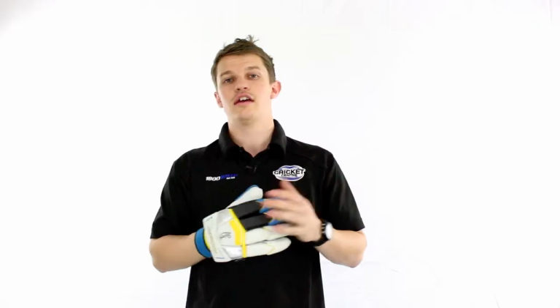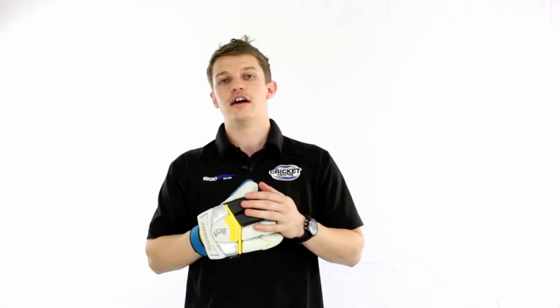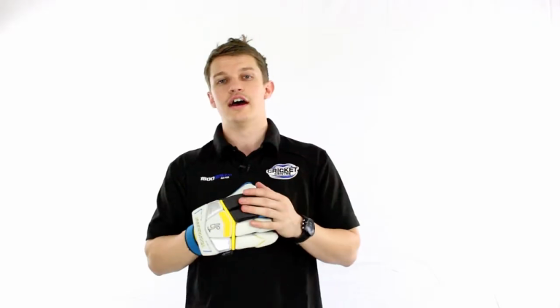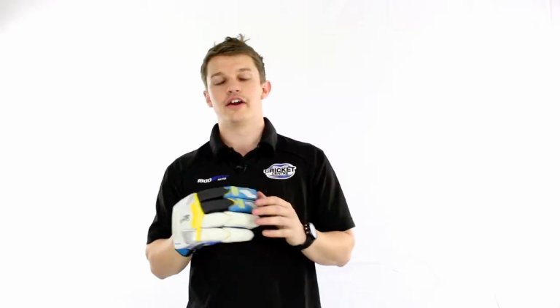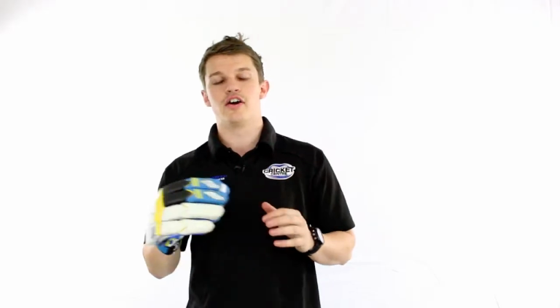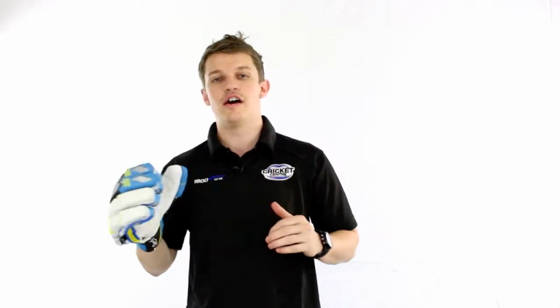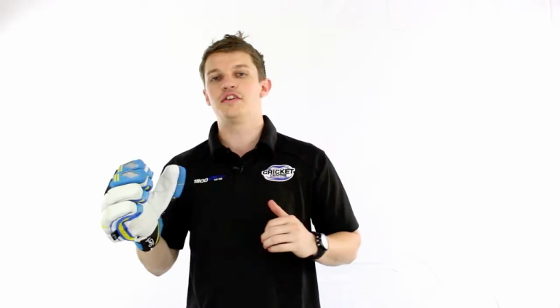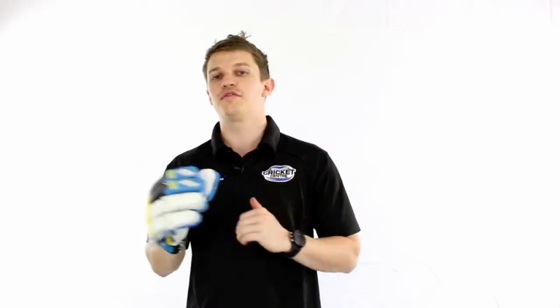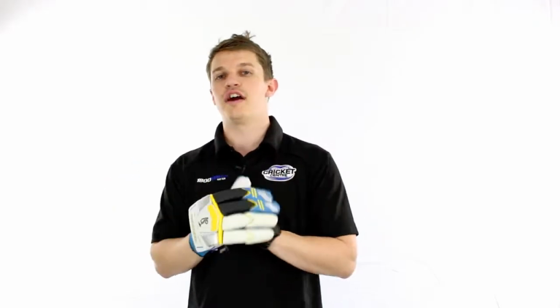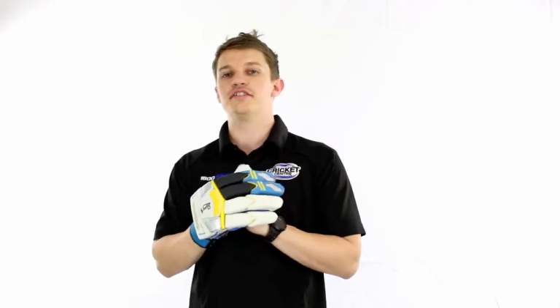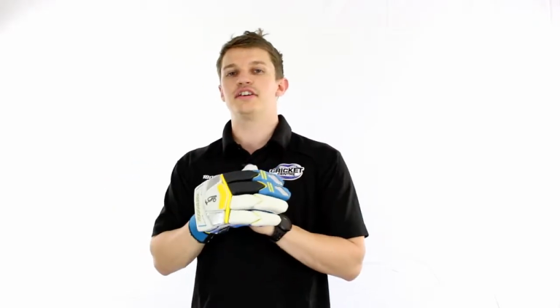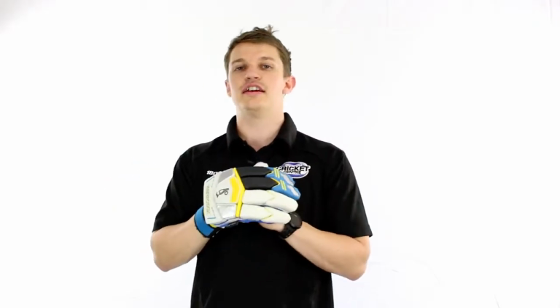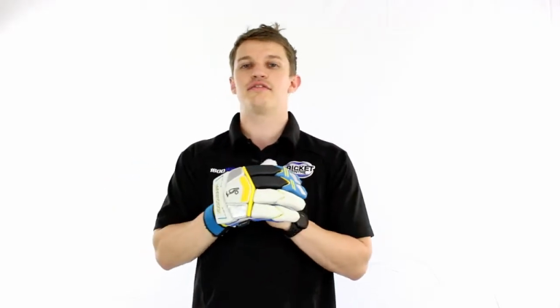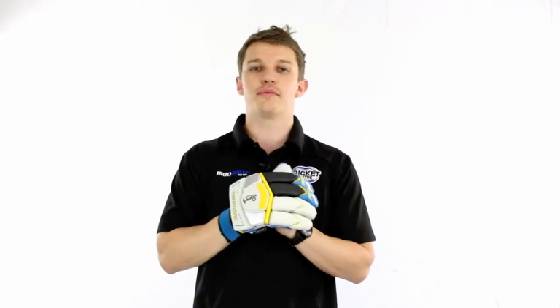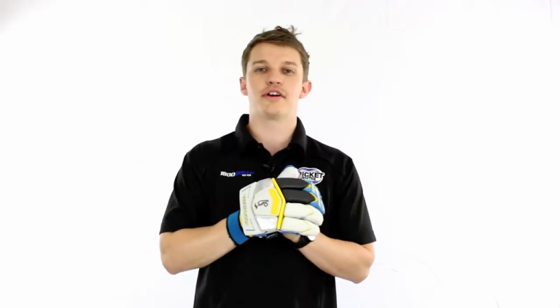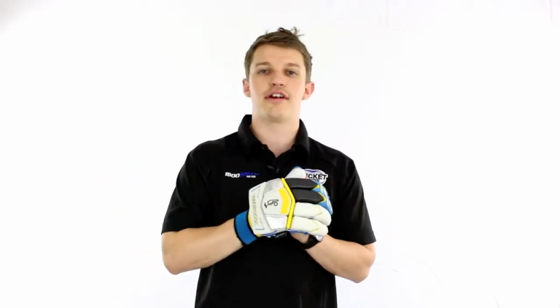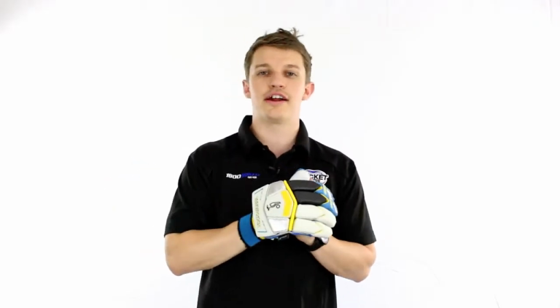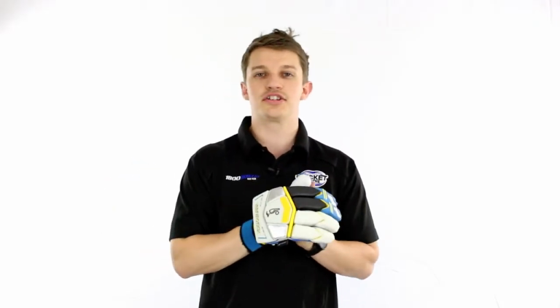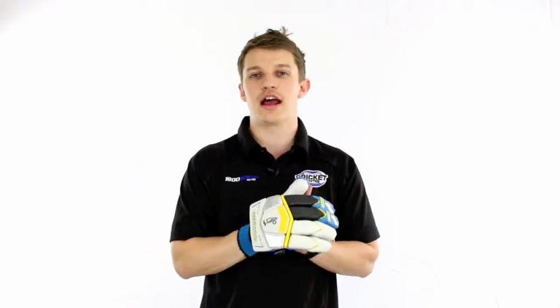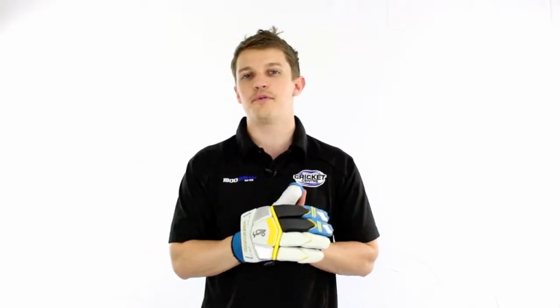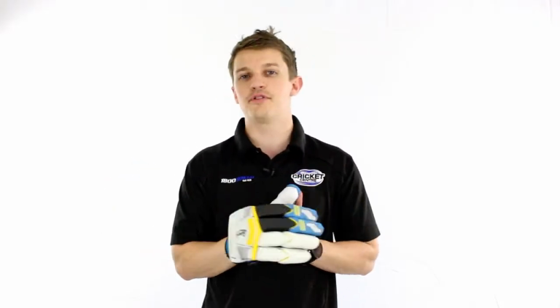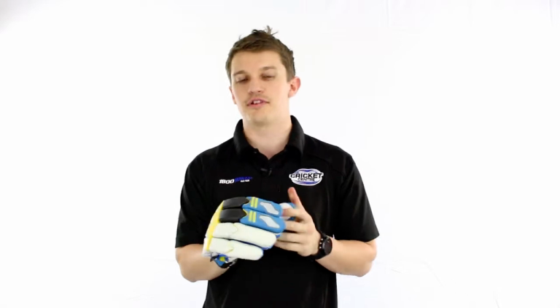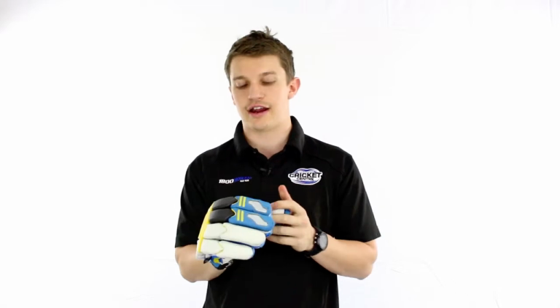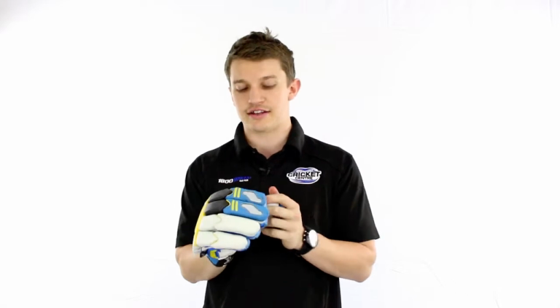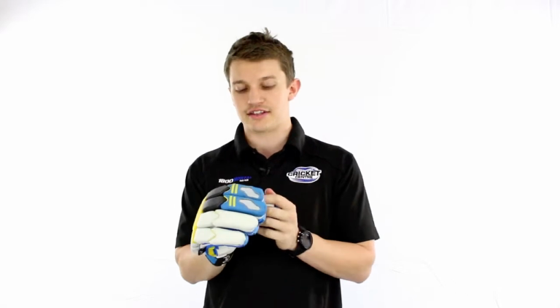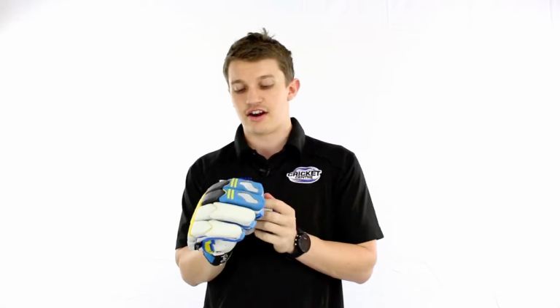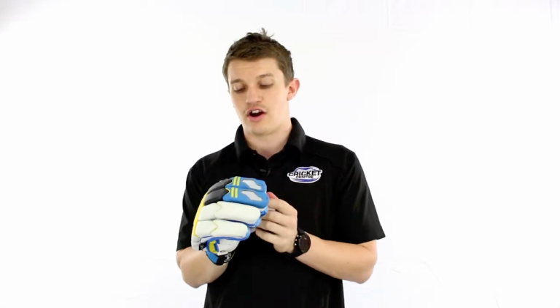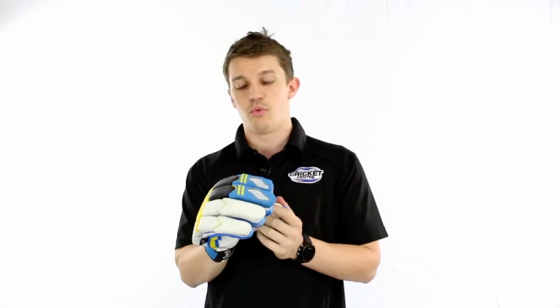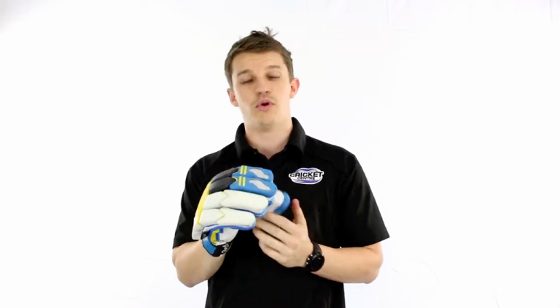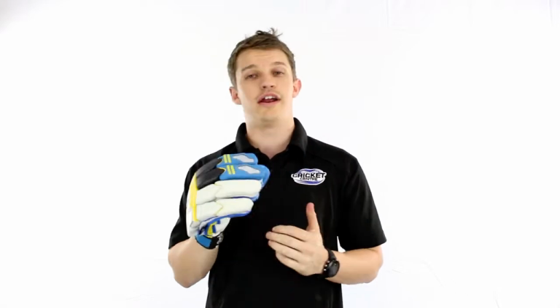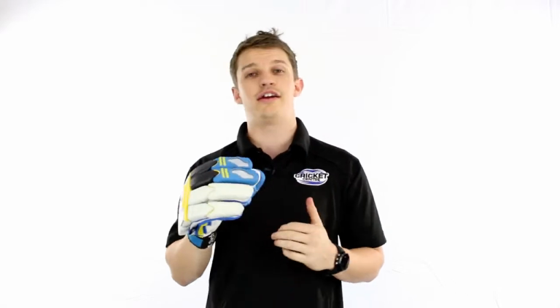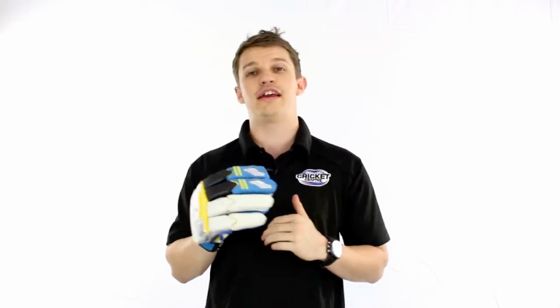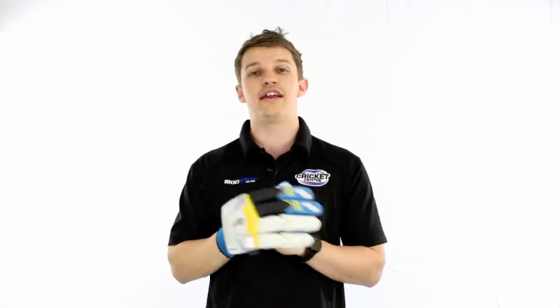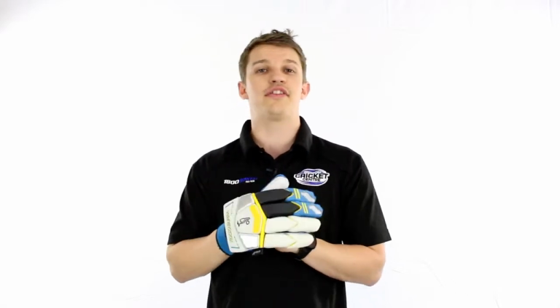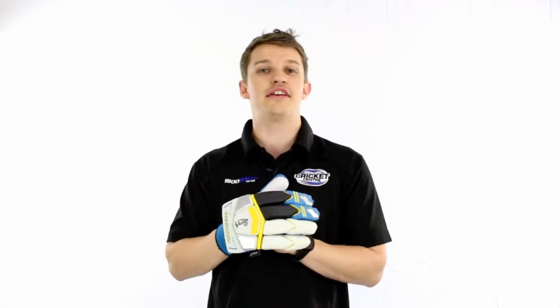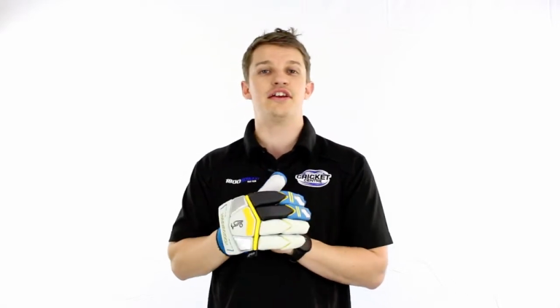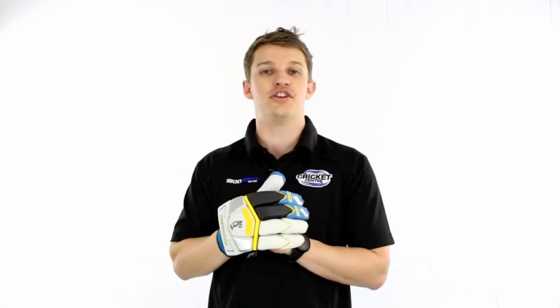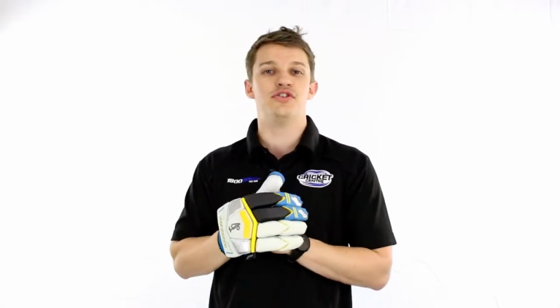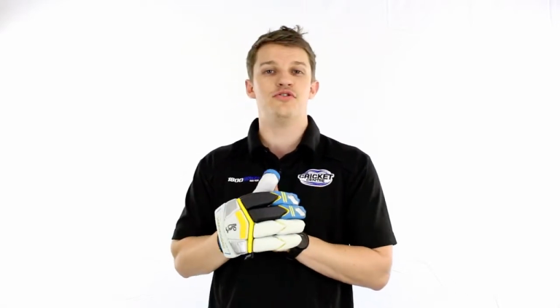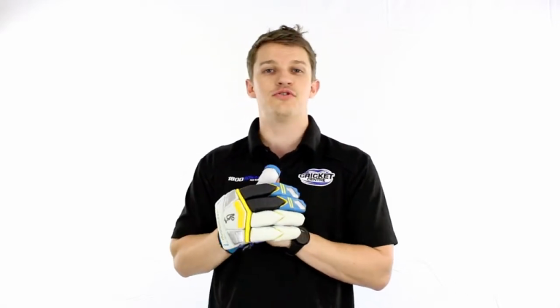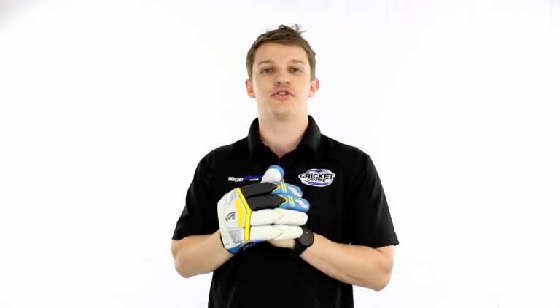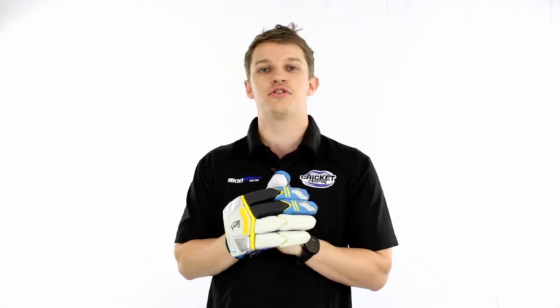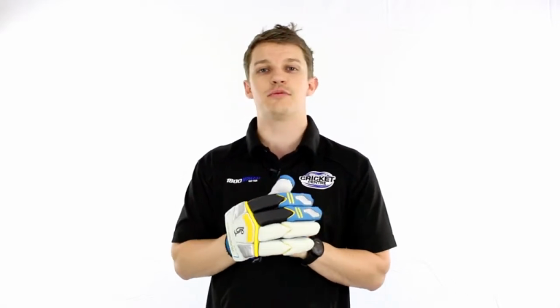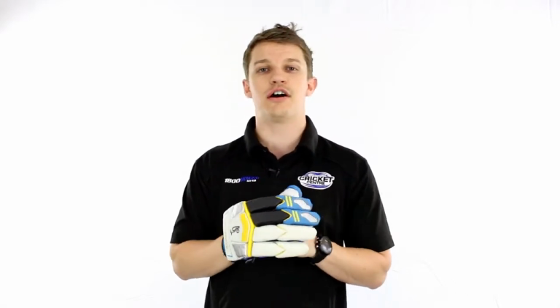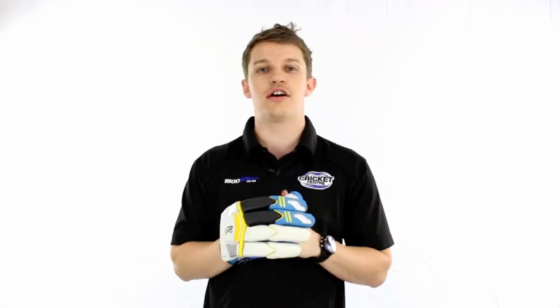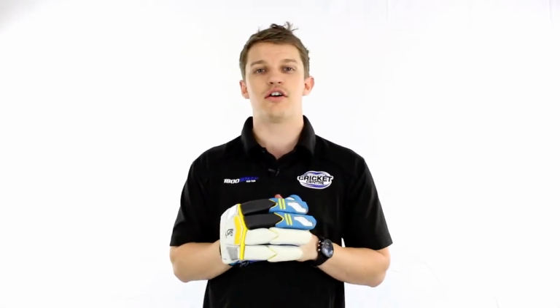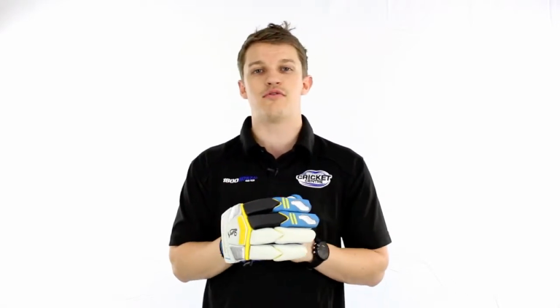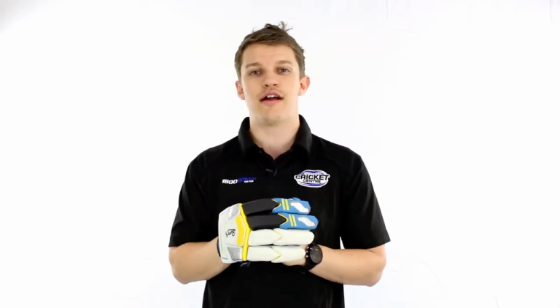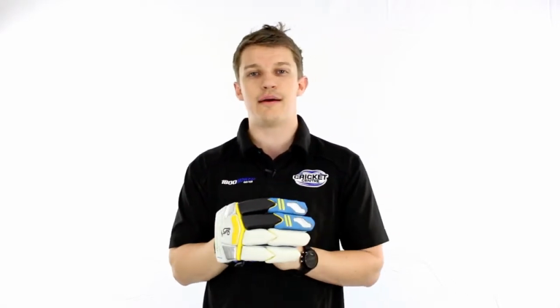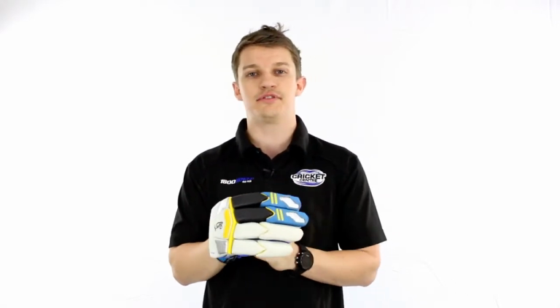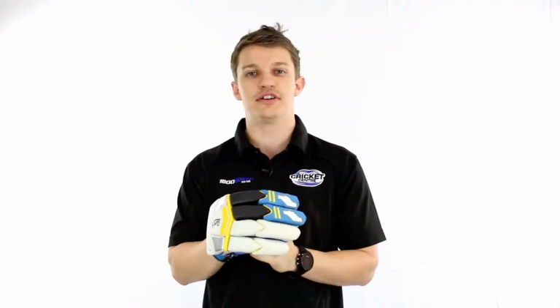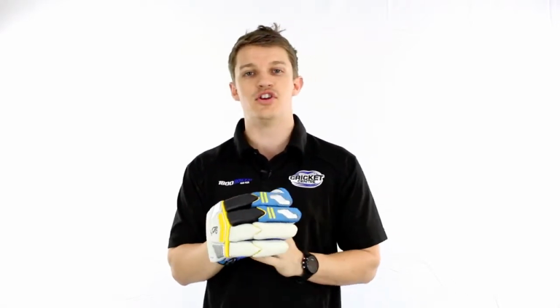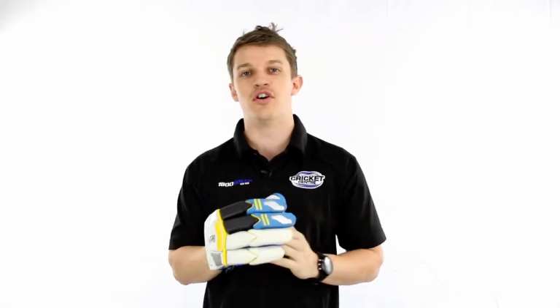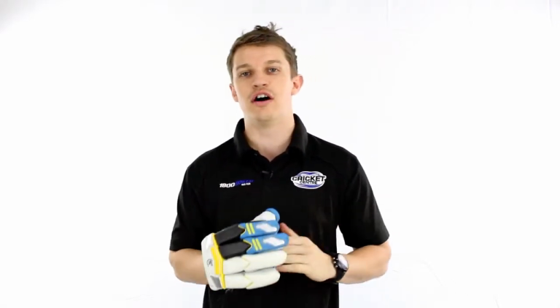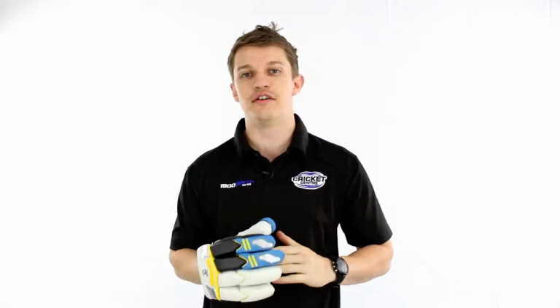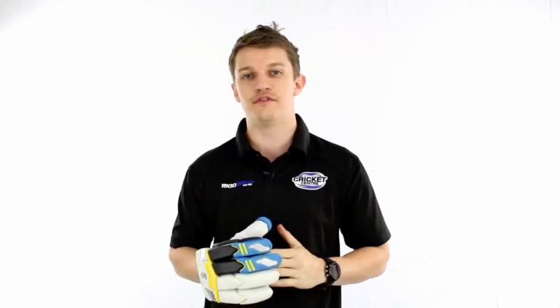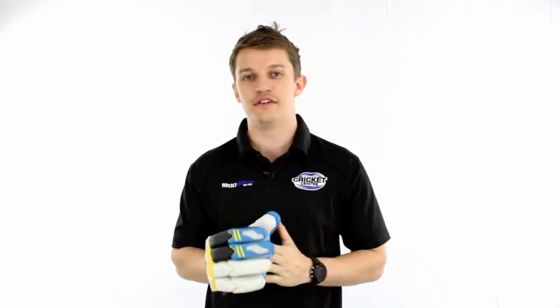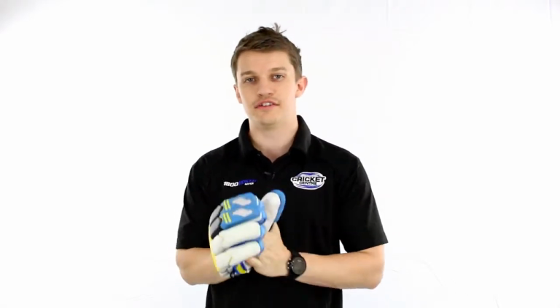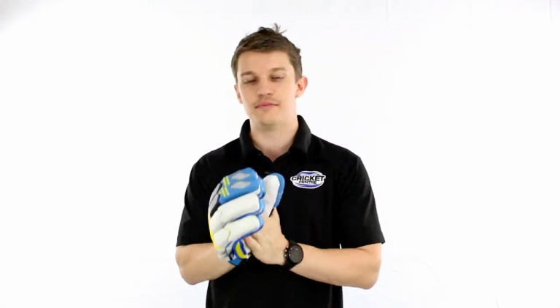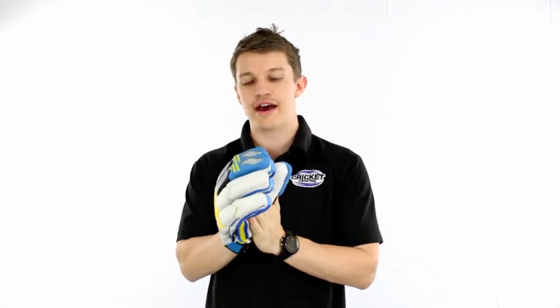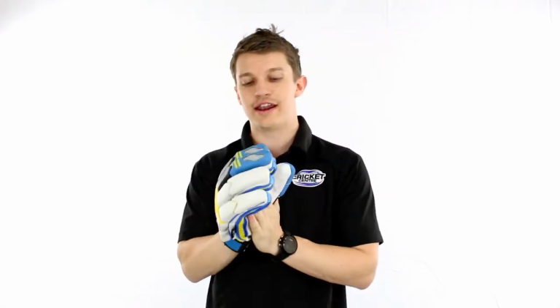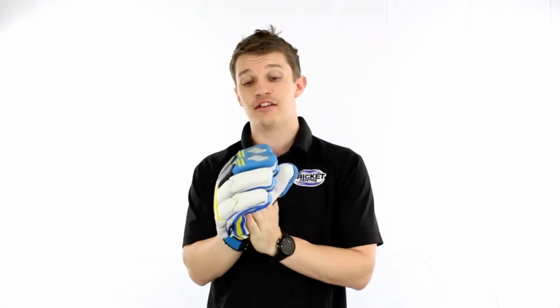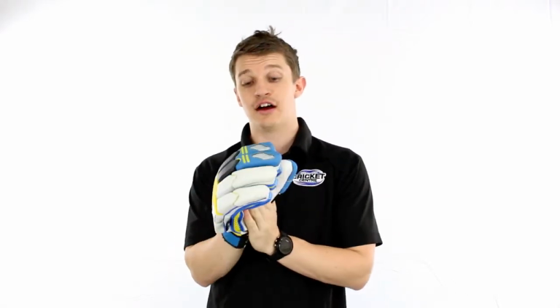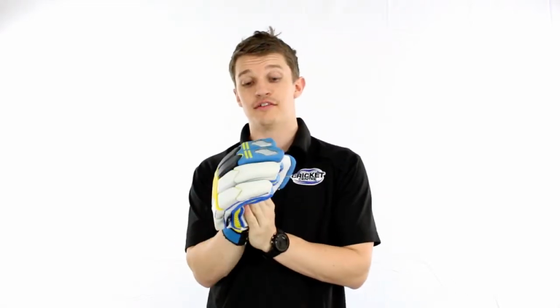Hey guys, Fraser here from the Greg Chappell Cricket Centre. I'm wearing the new Kookaburra Raptor 950 Batting Glove.